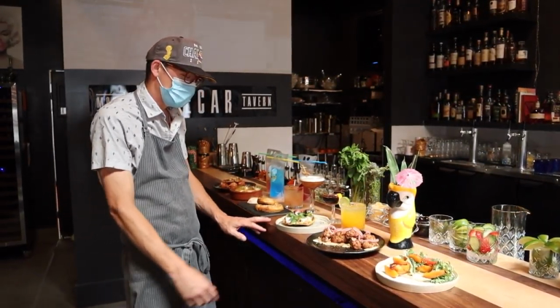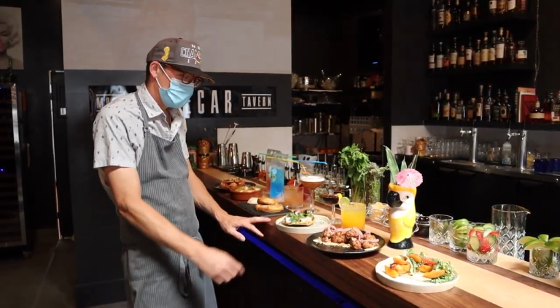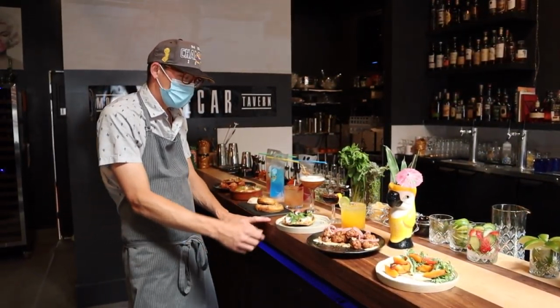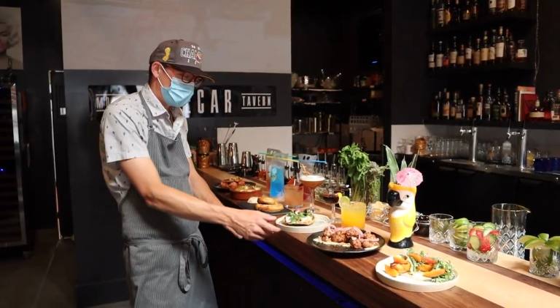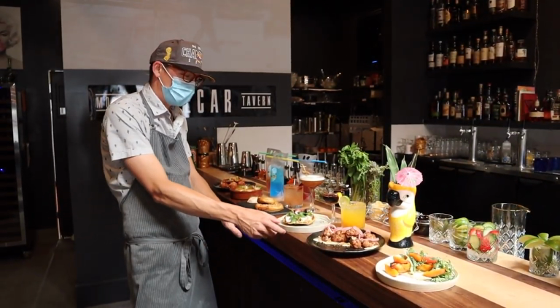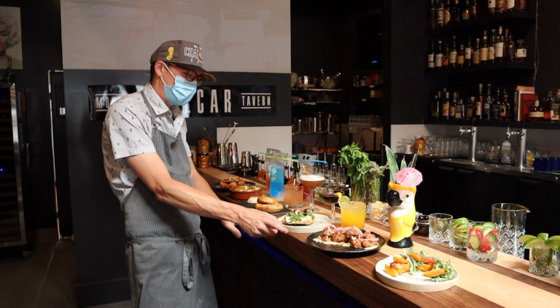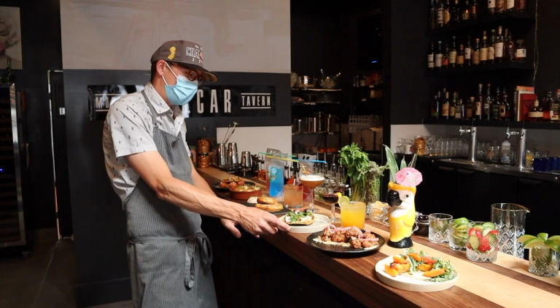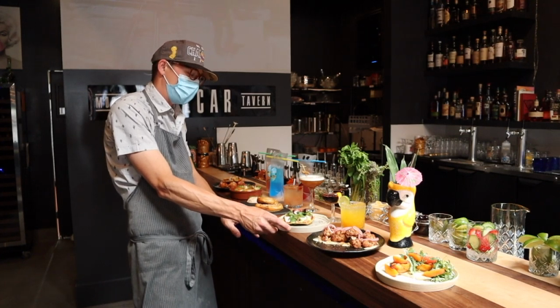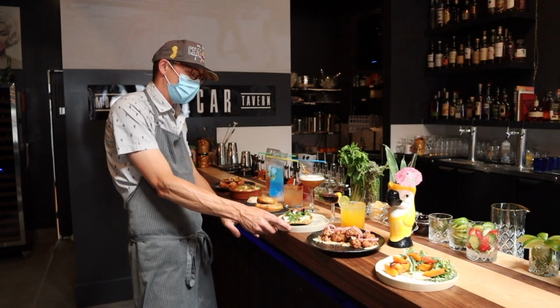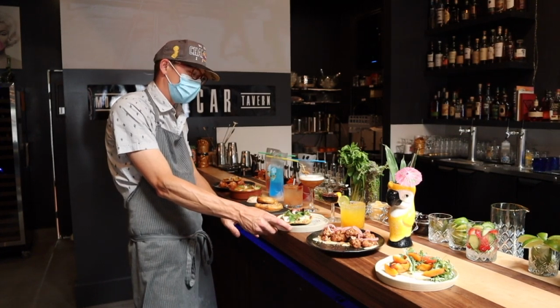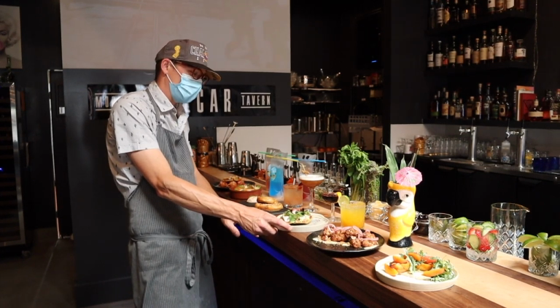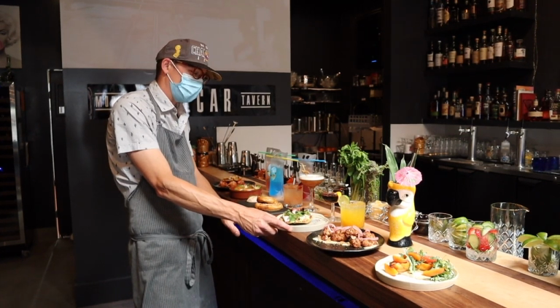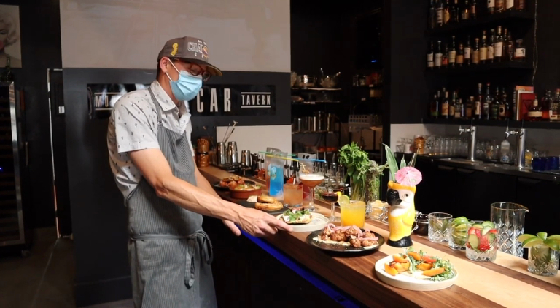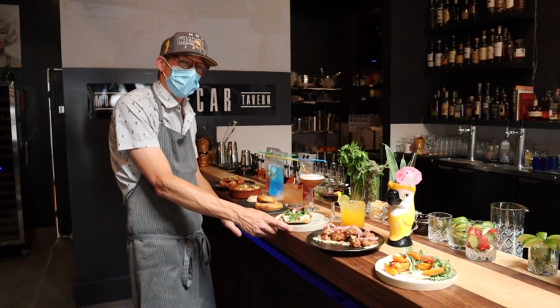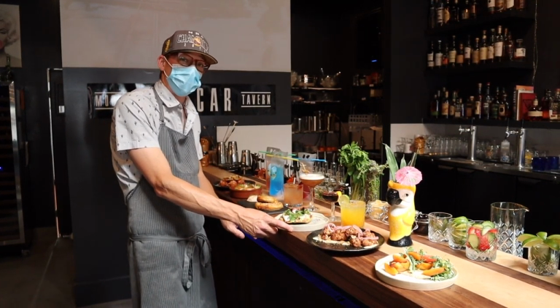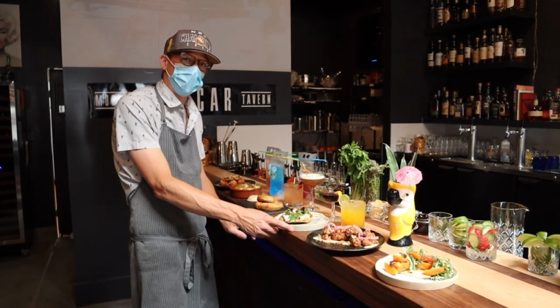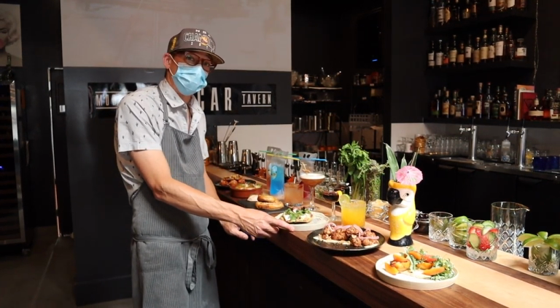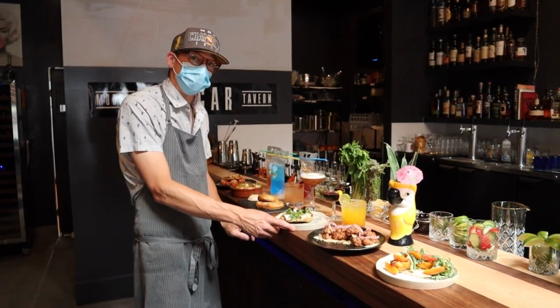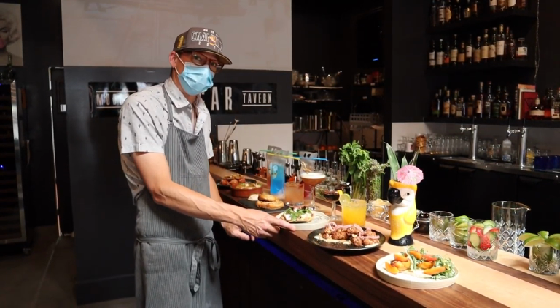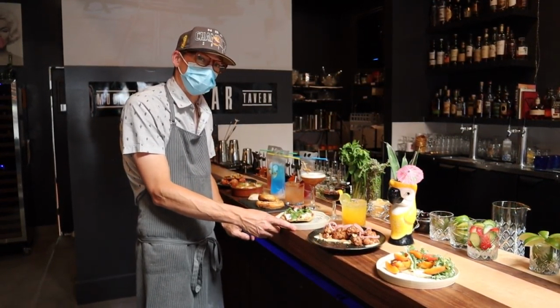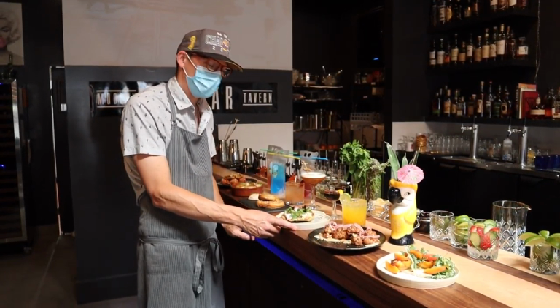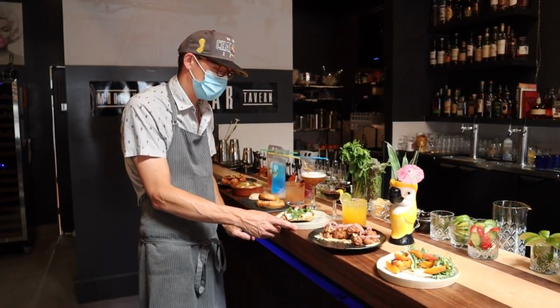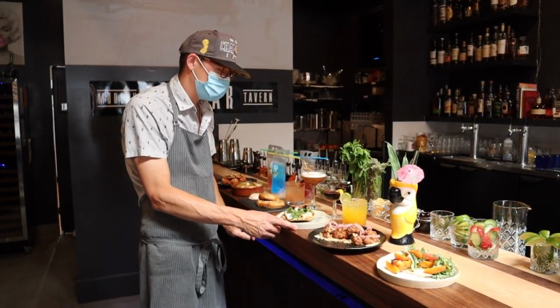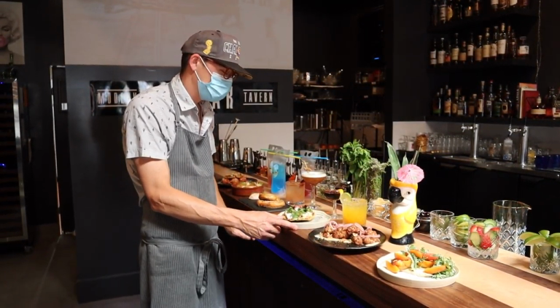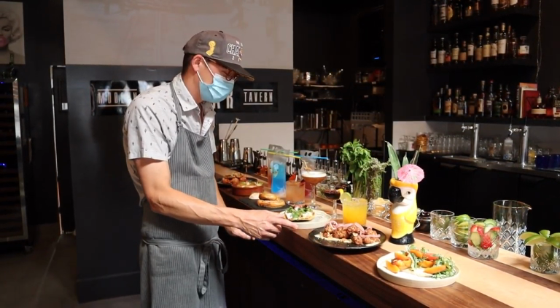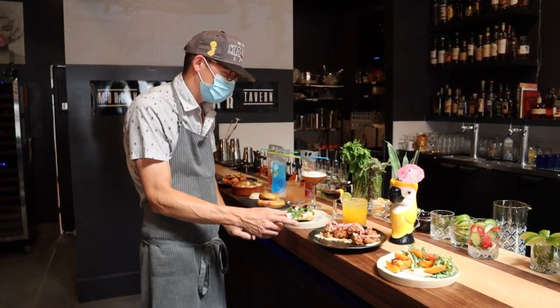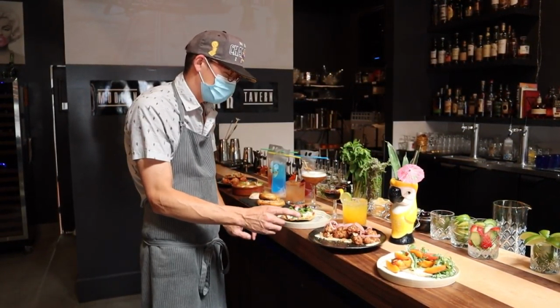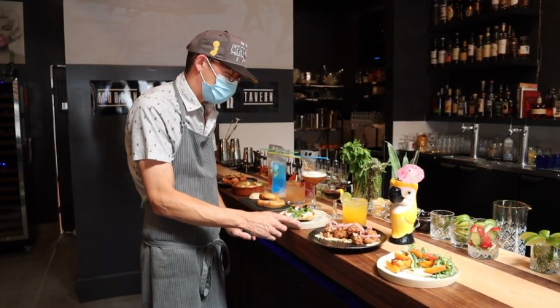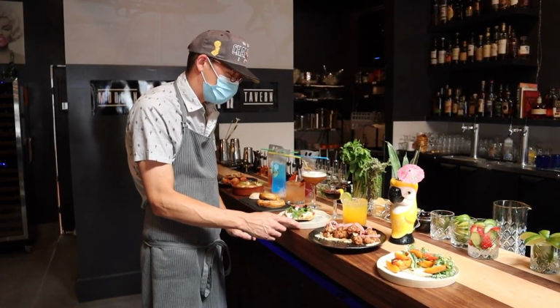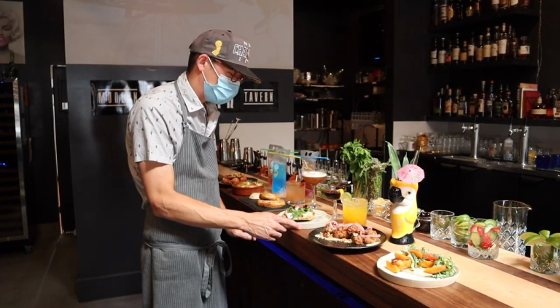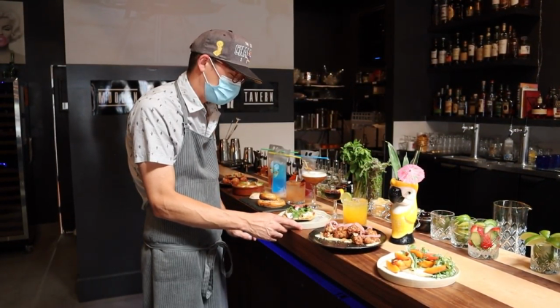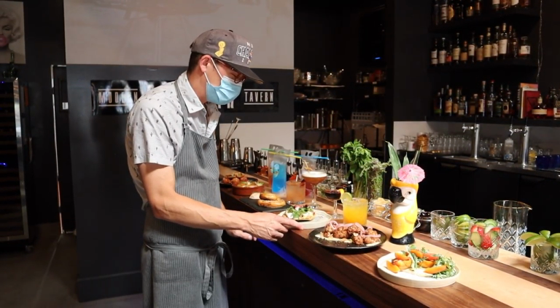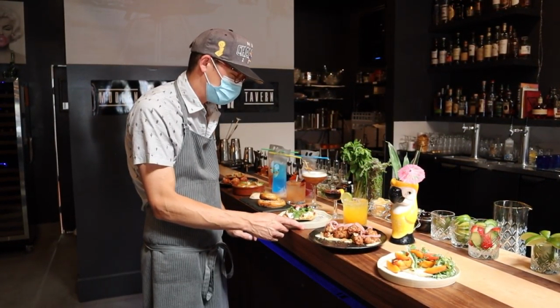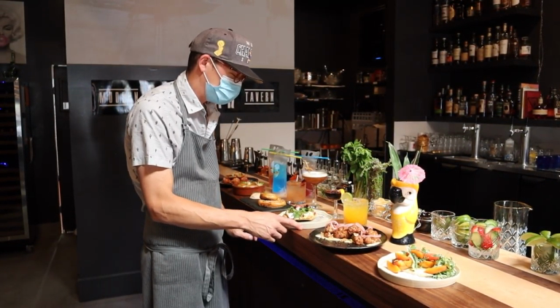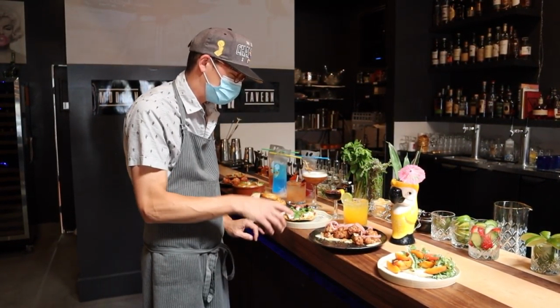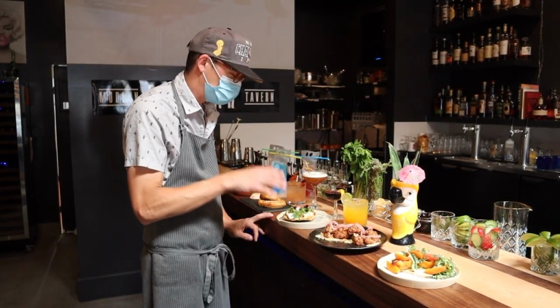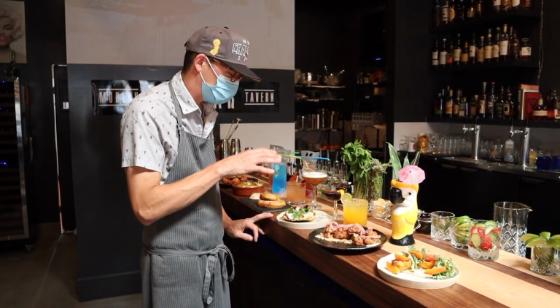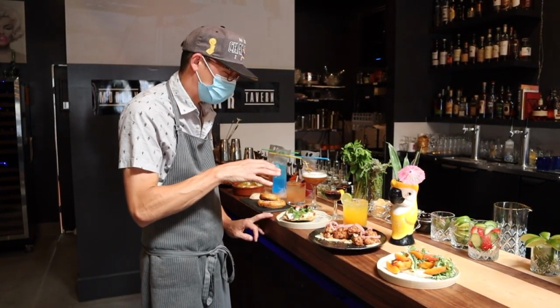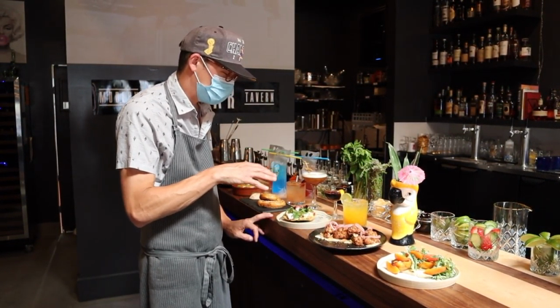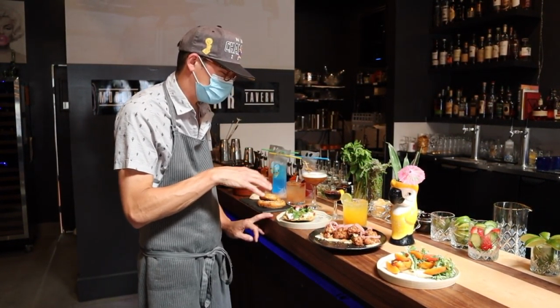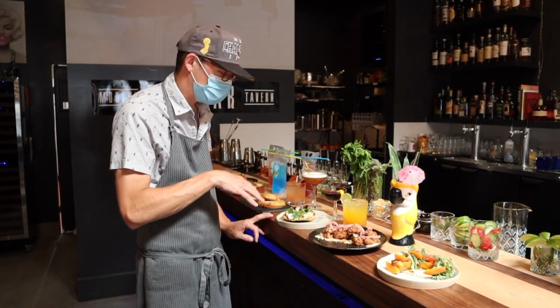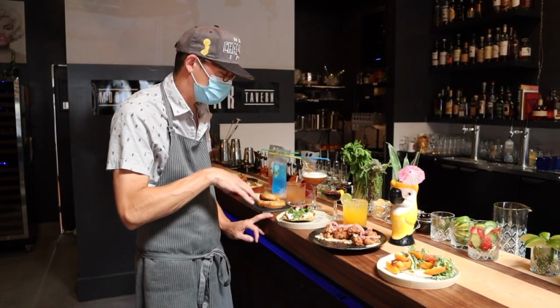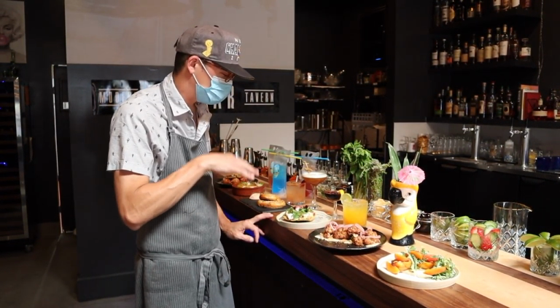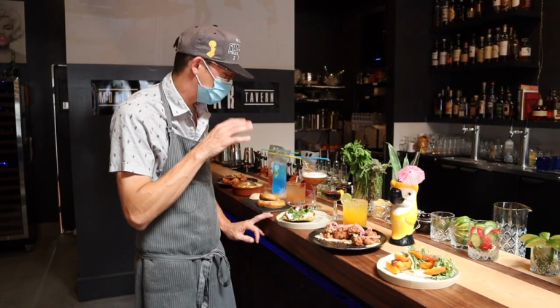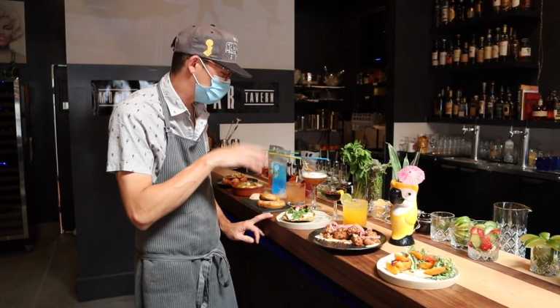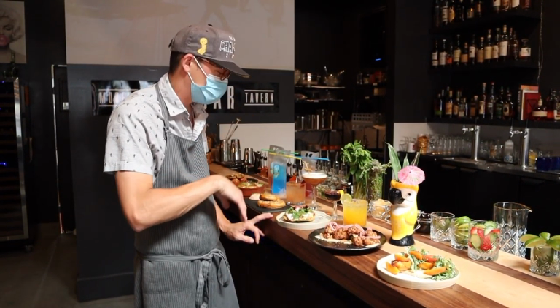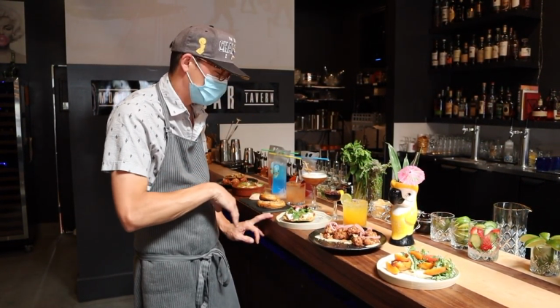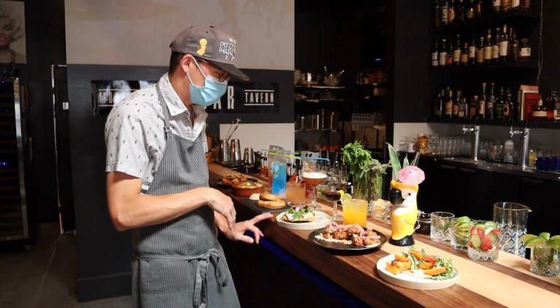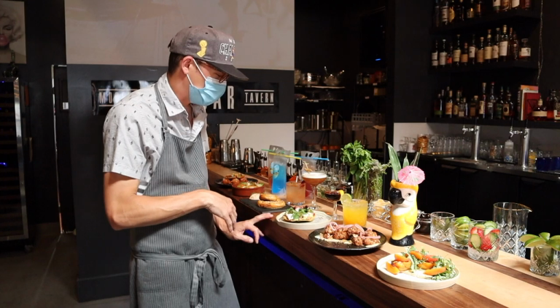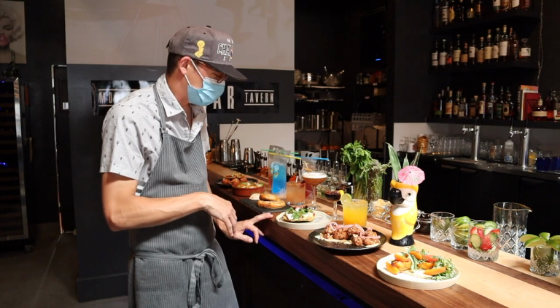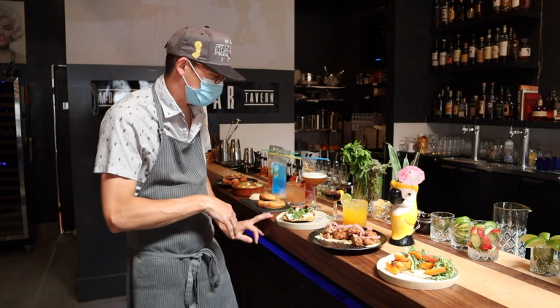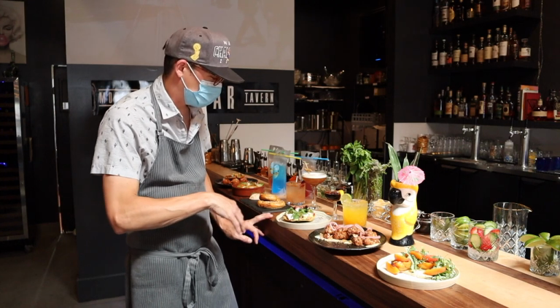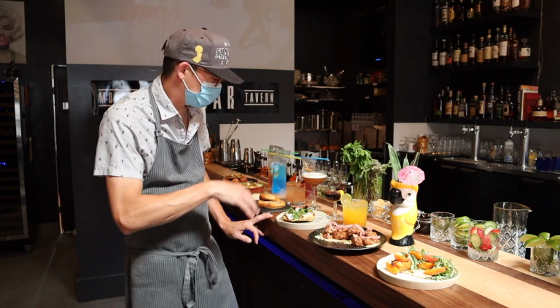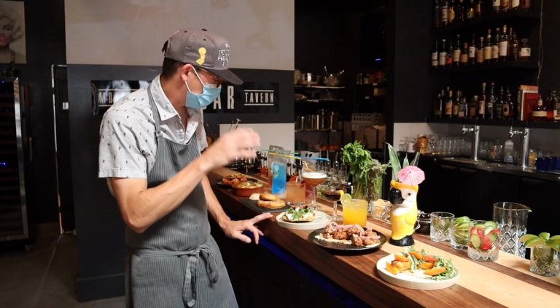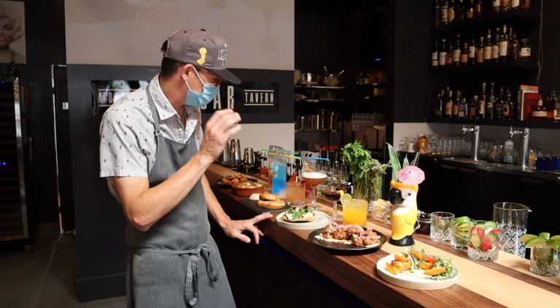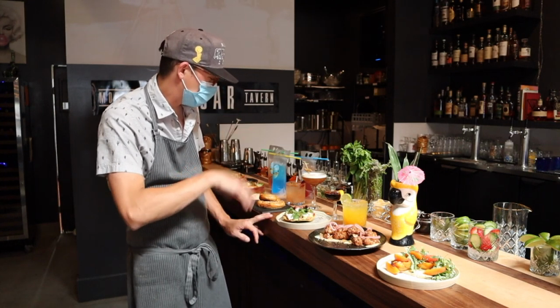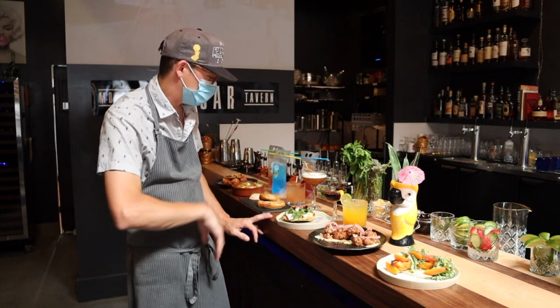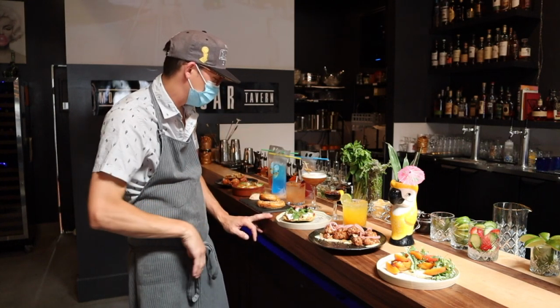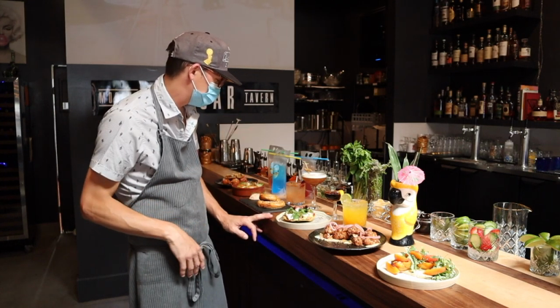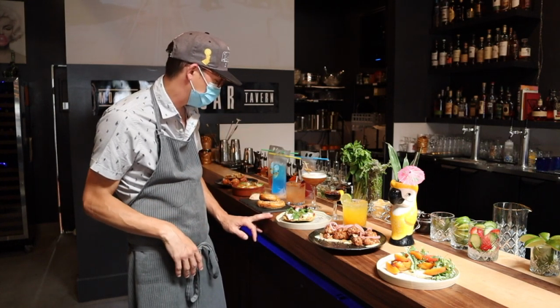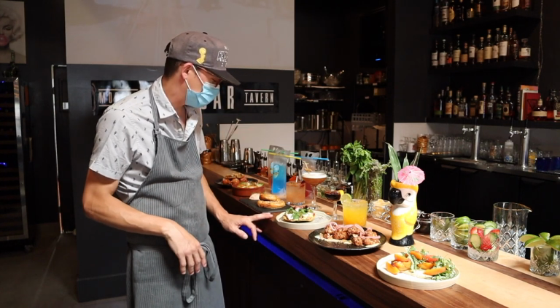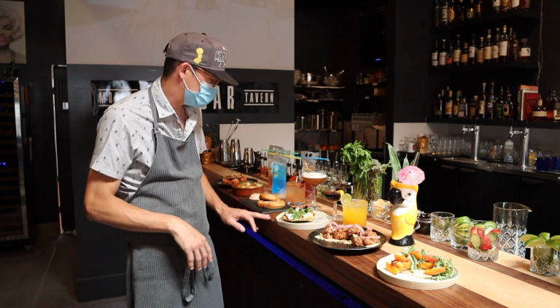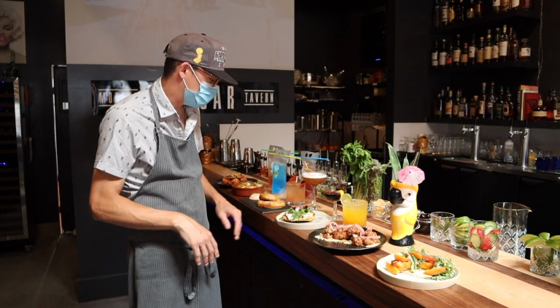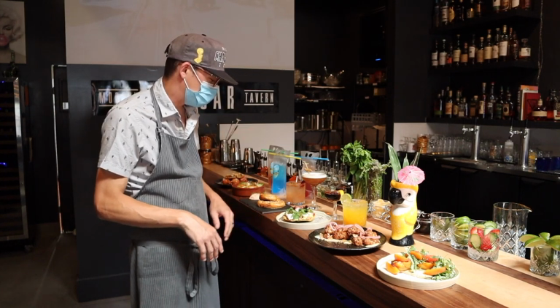We're doing a Spanish octopus tostada. Really delicious, super fresh, good for summer. A lot of avocado, stuff like that.